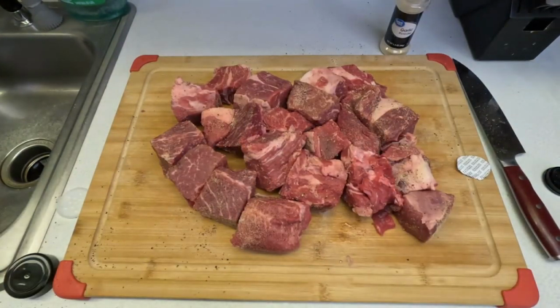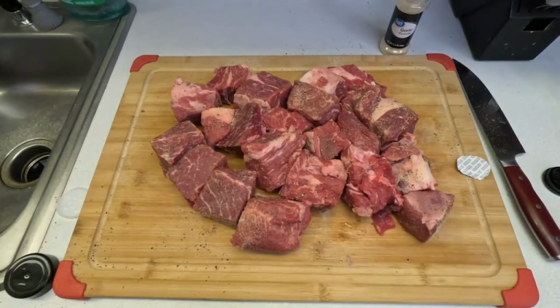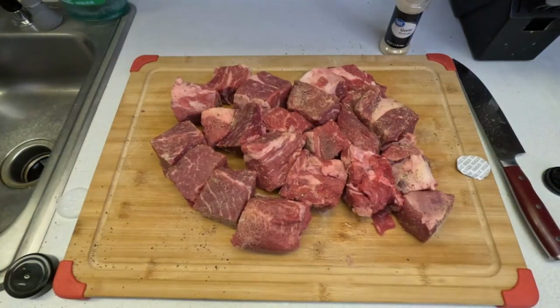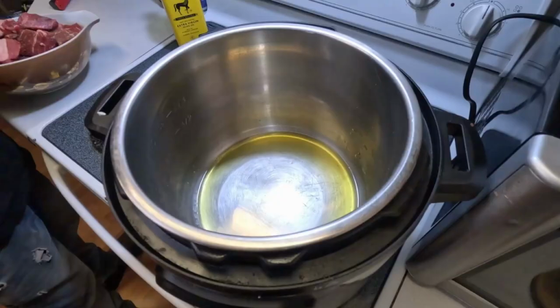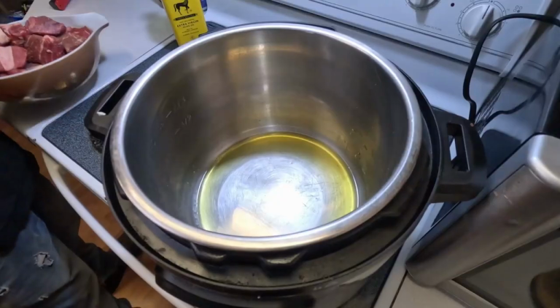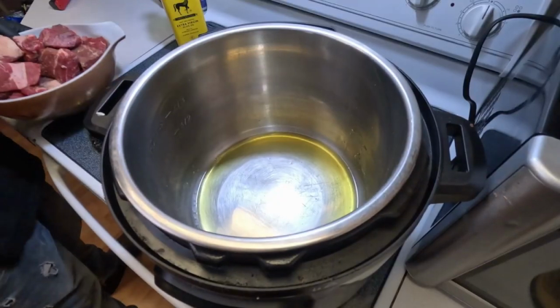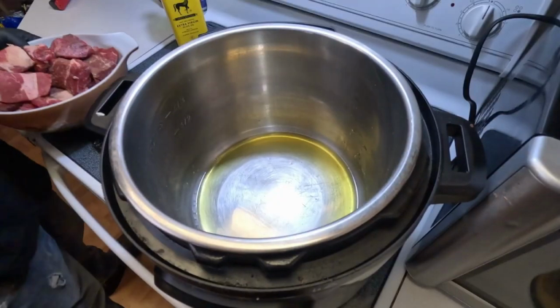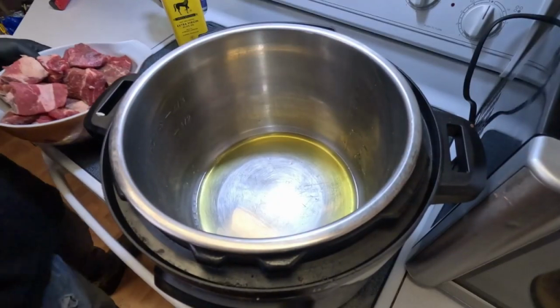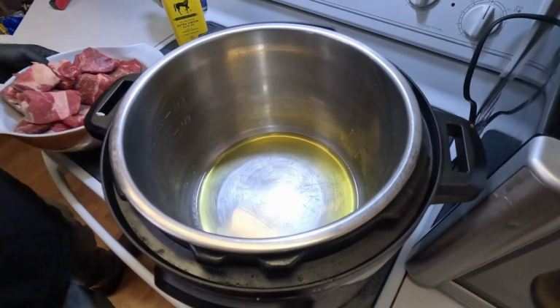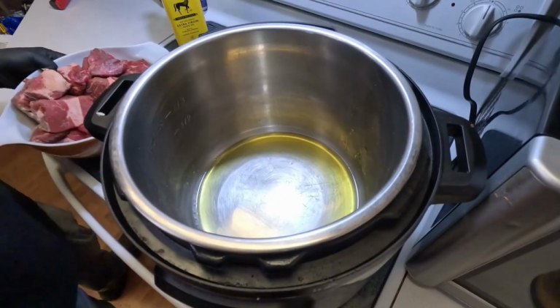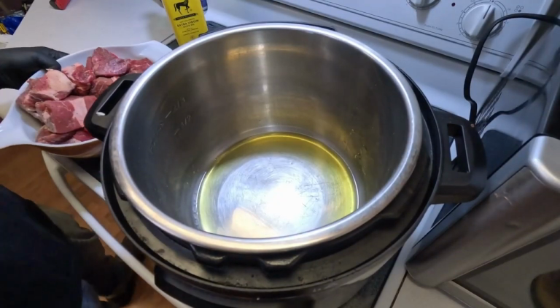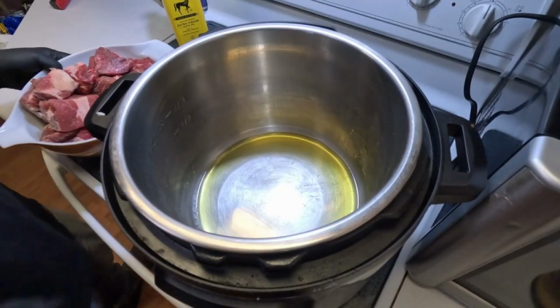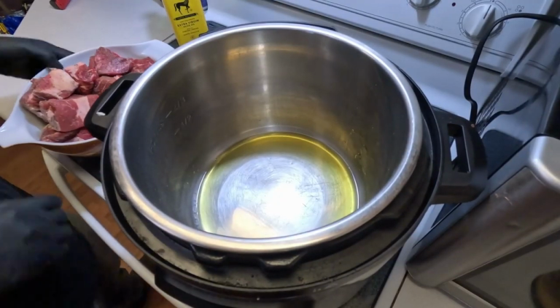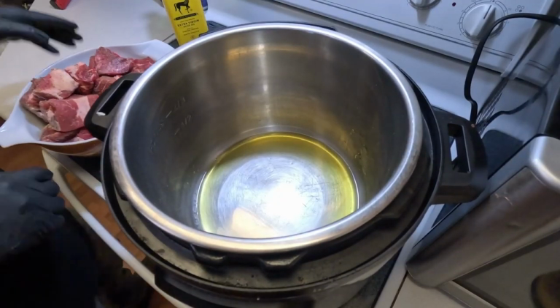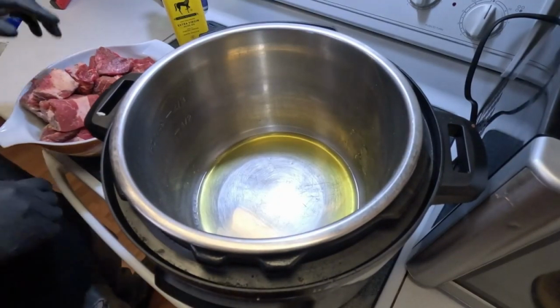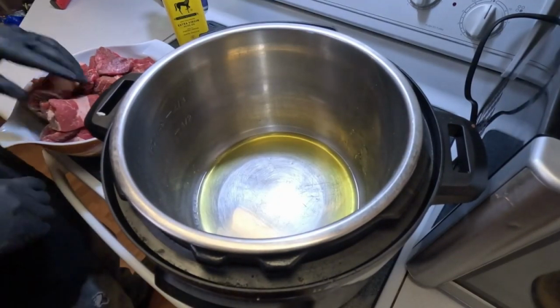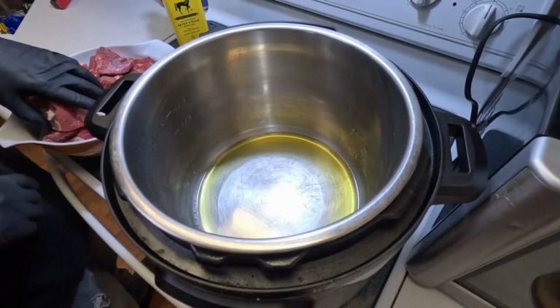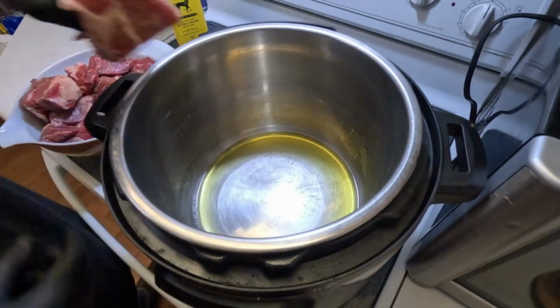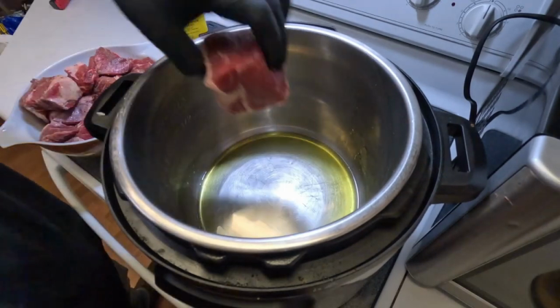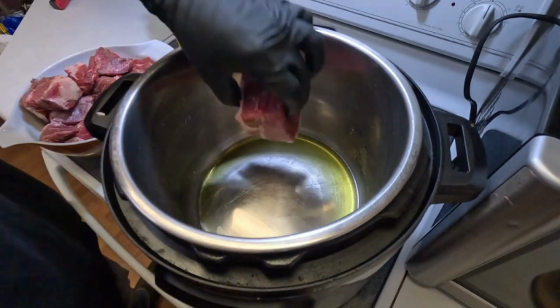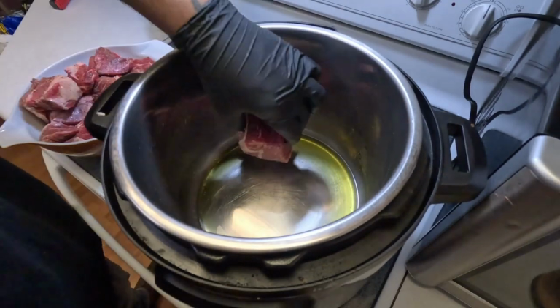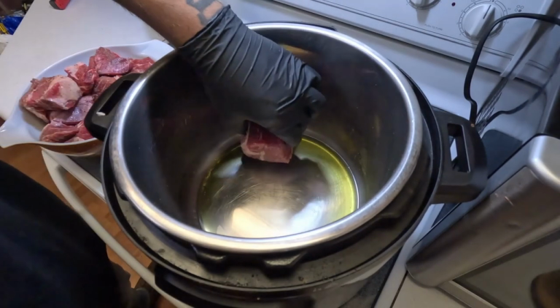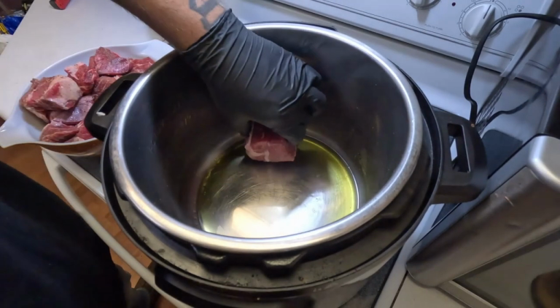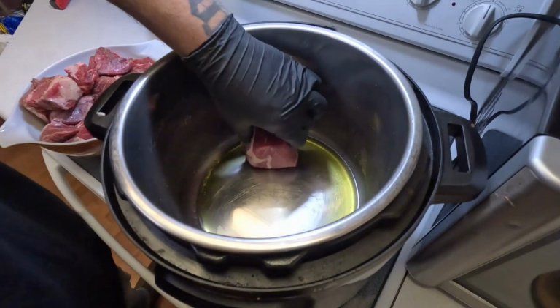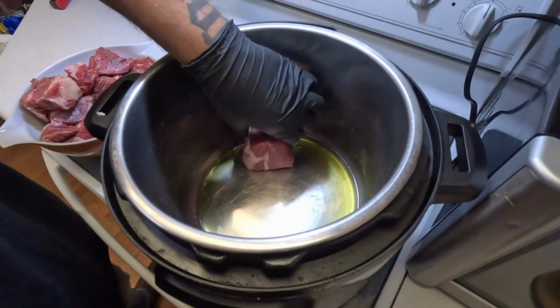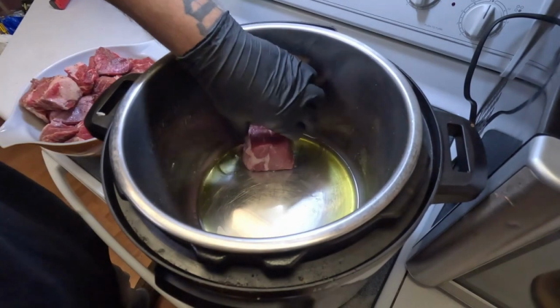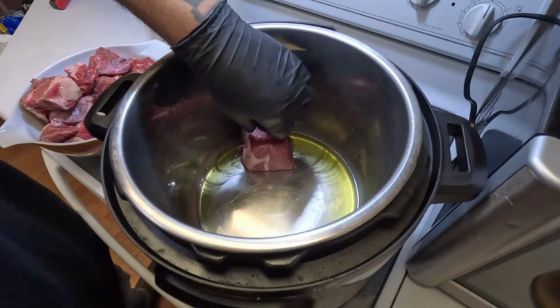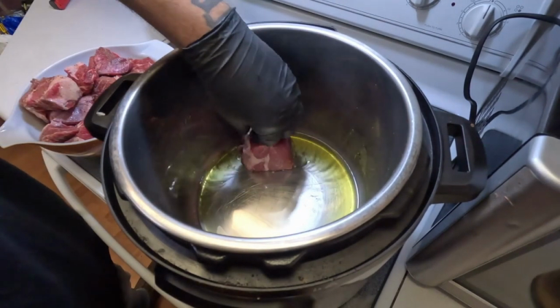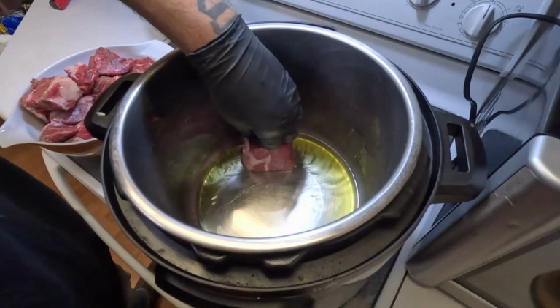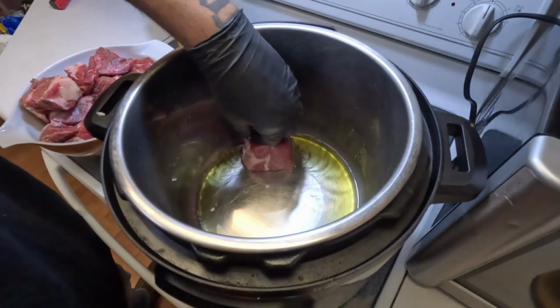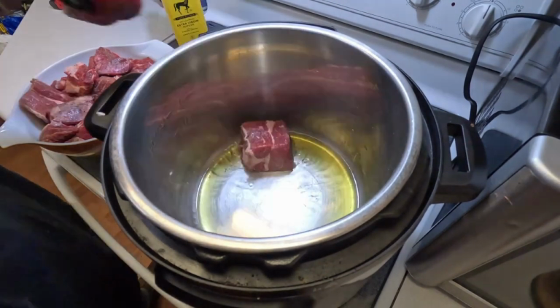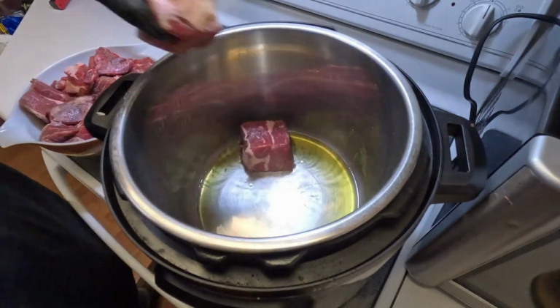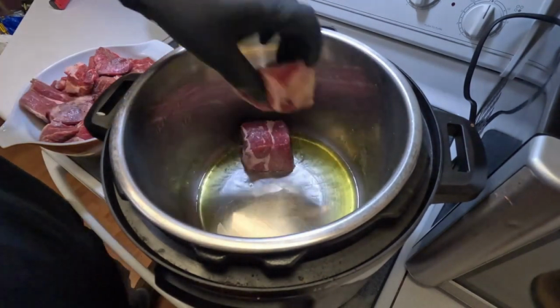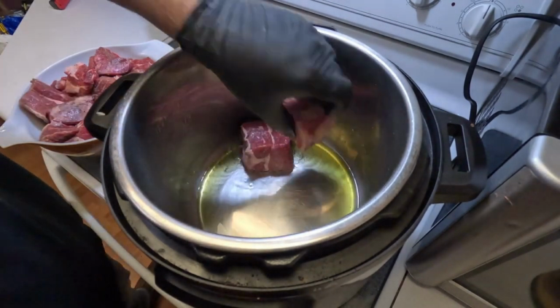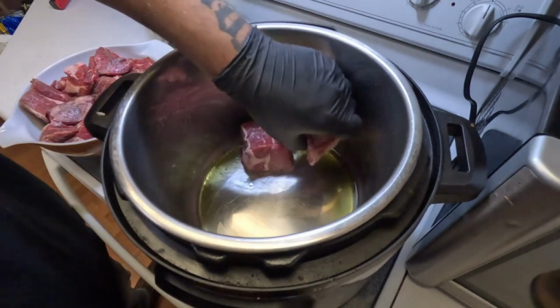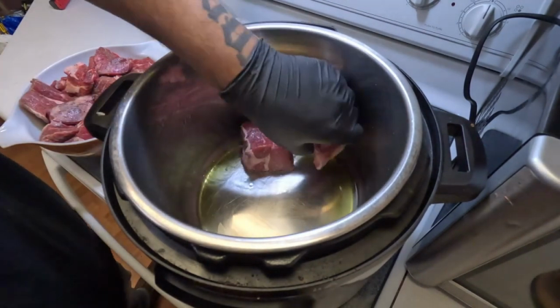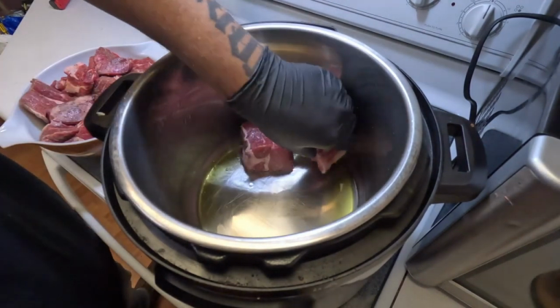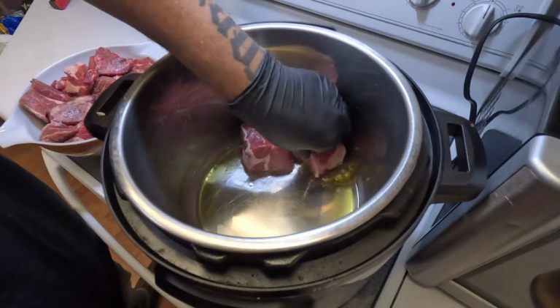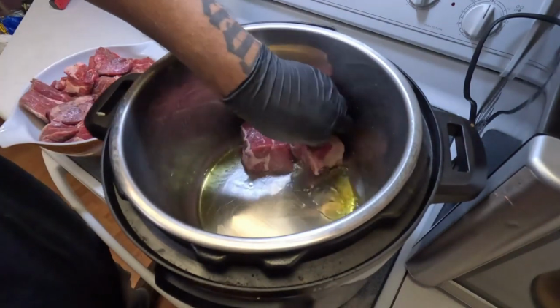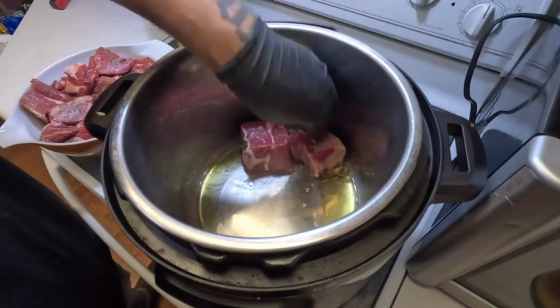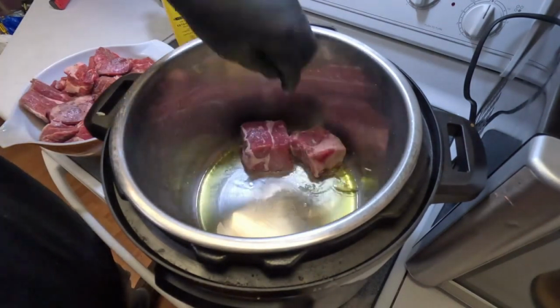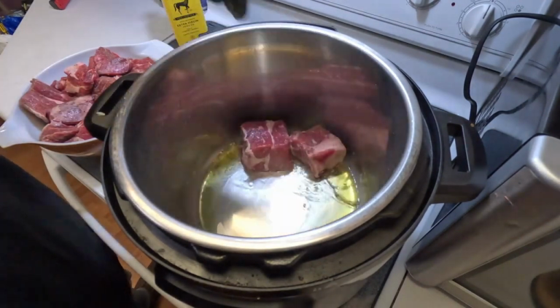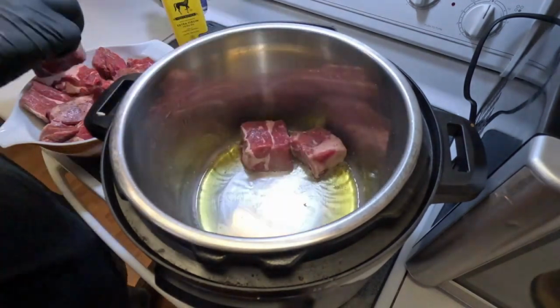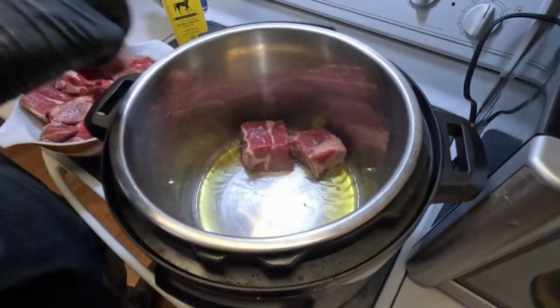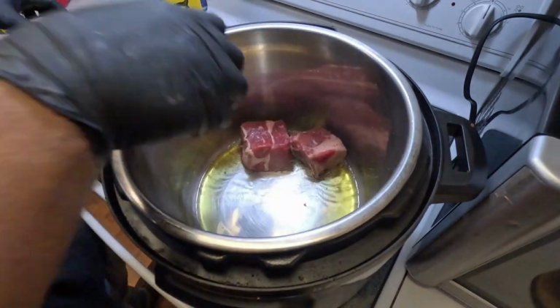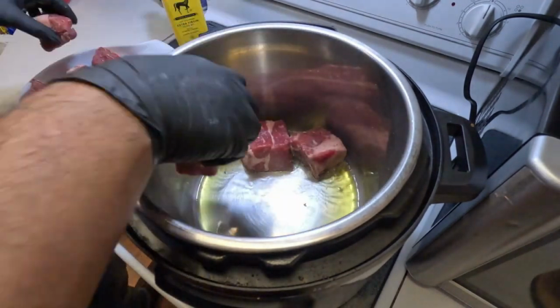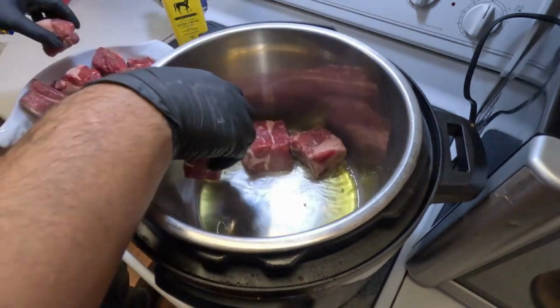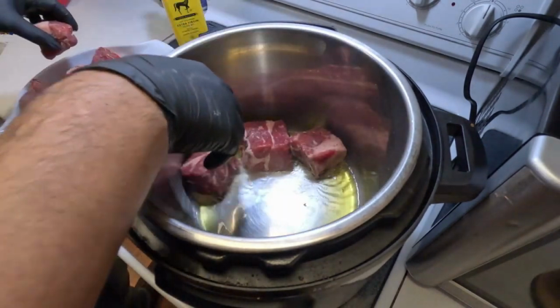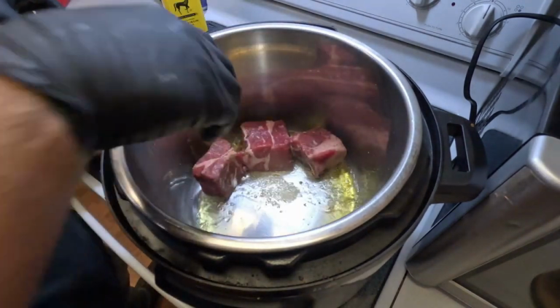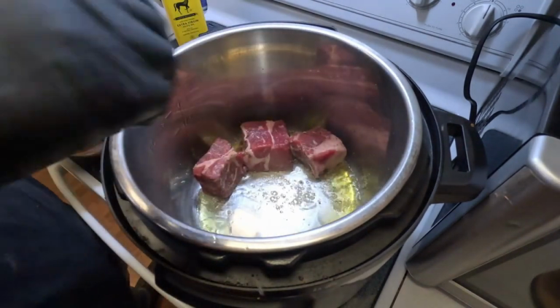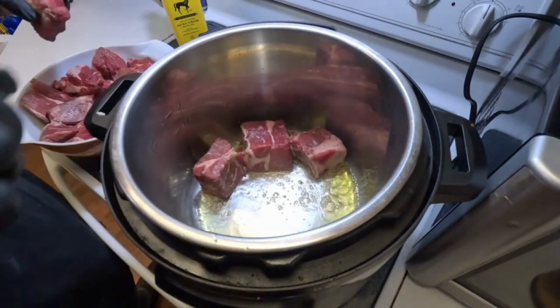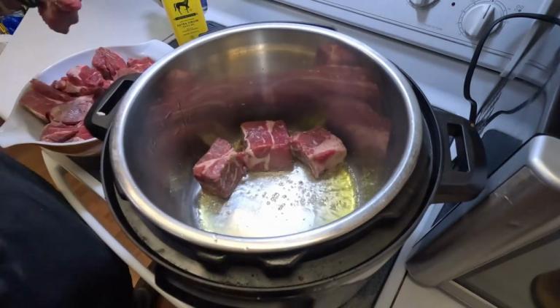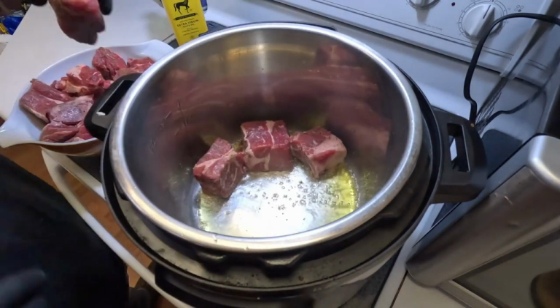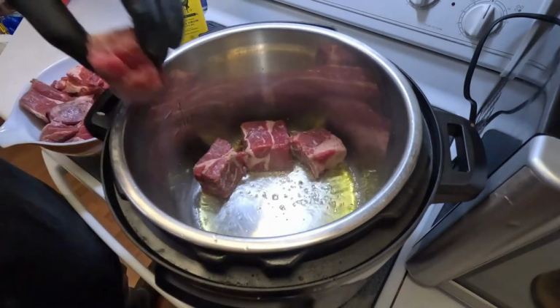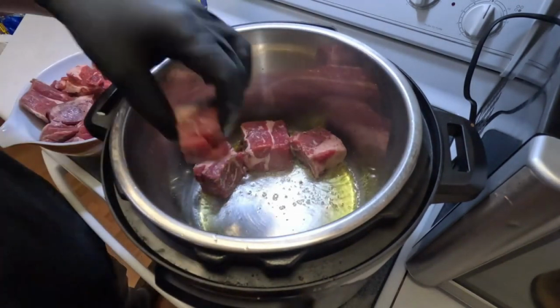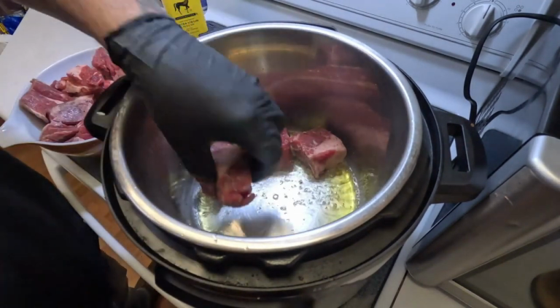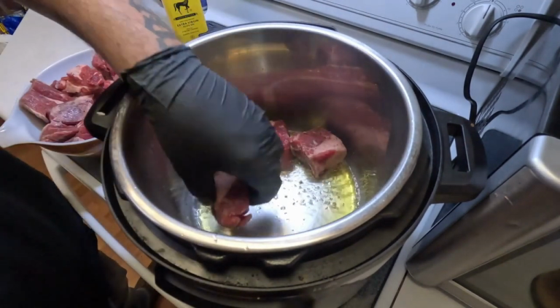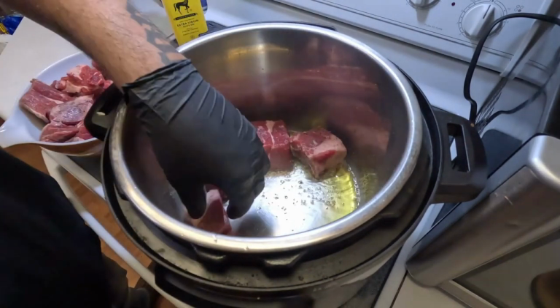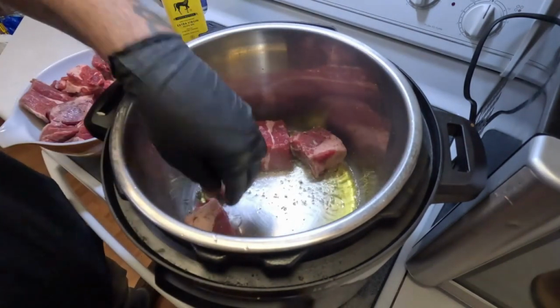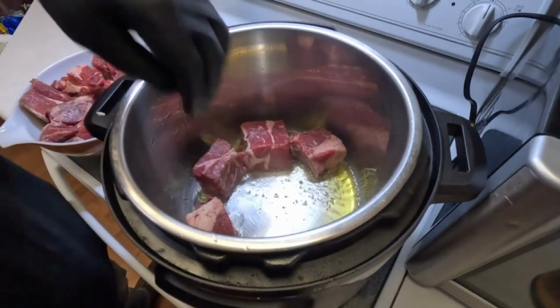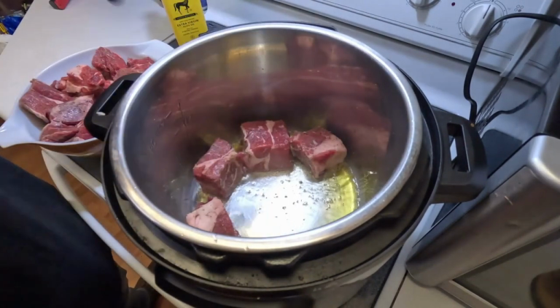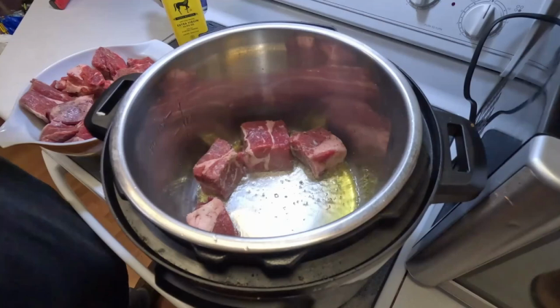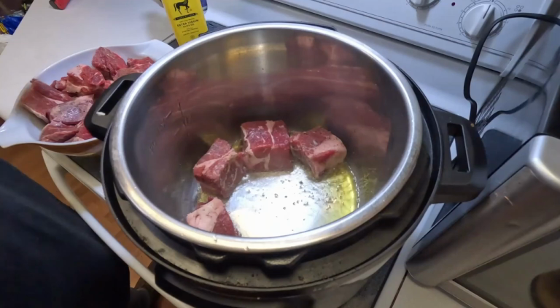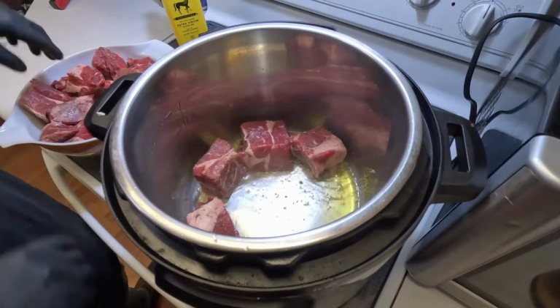Now we're gonna move over to the Instant Pot. In the bottom I've just got a little olive oil and we're gonna go ahead and layer these guys in here to get a good sear on them.